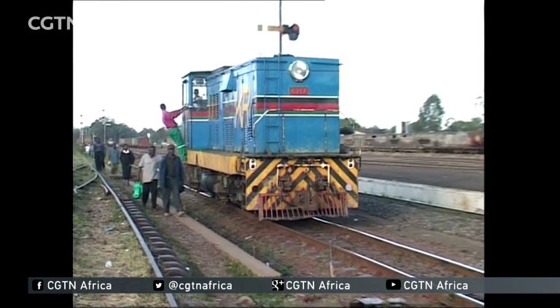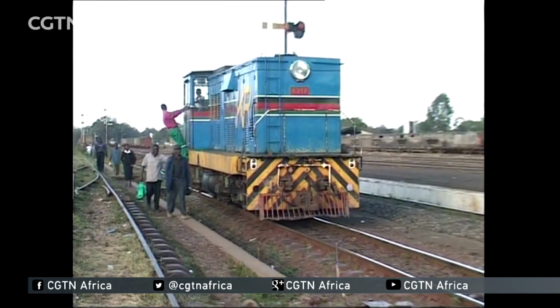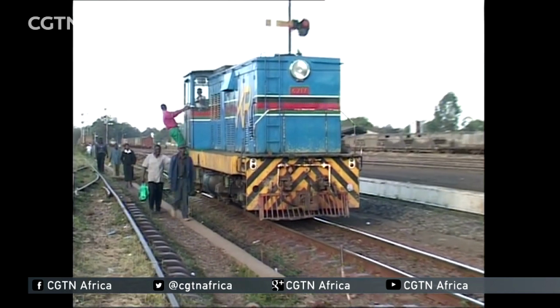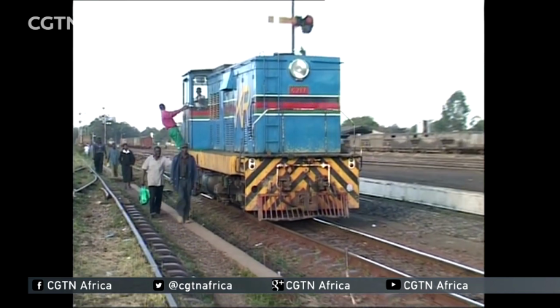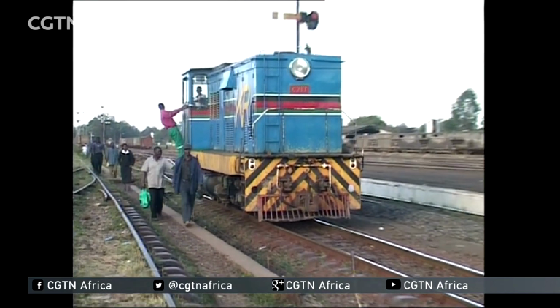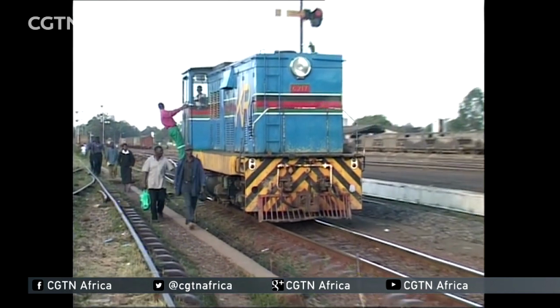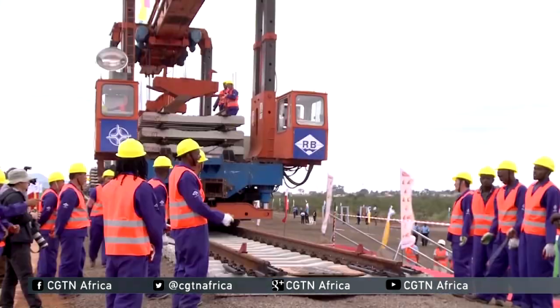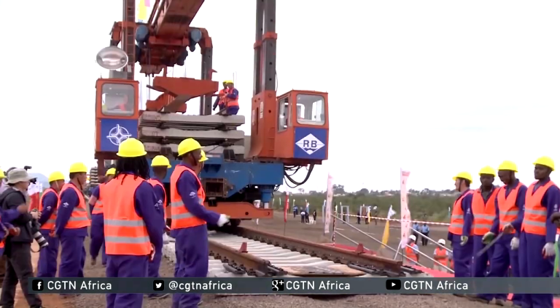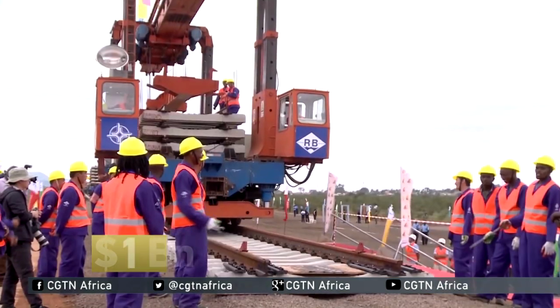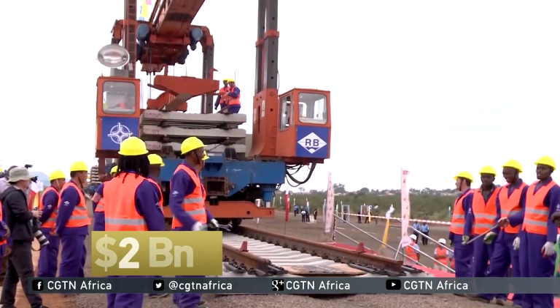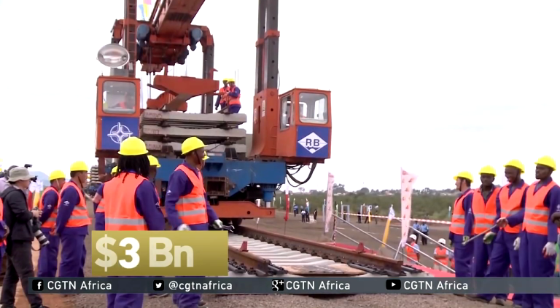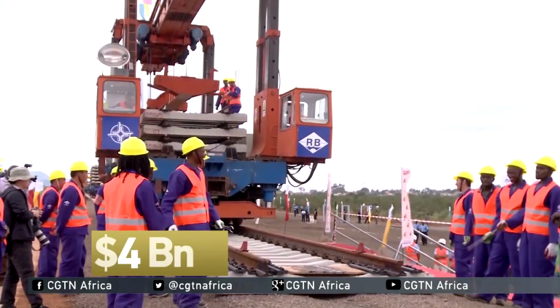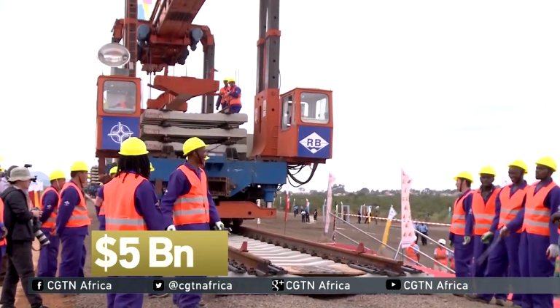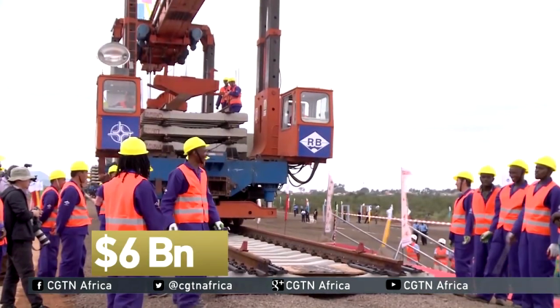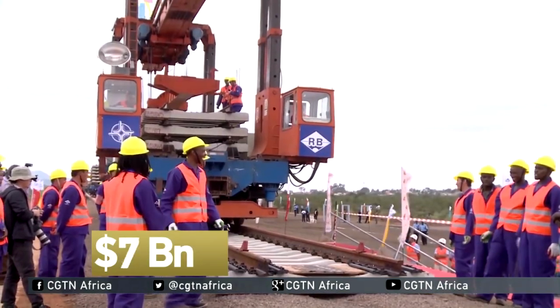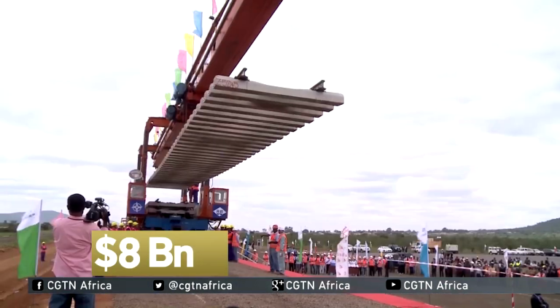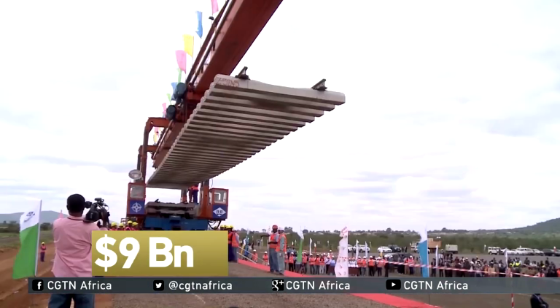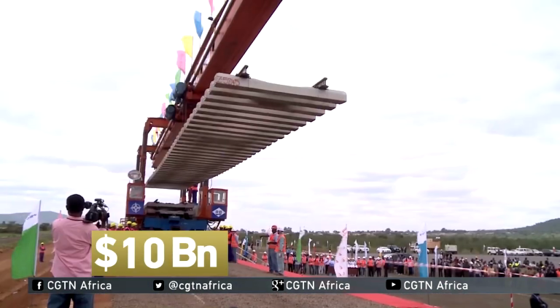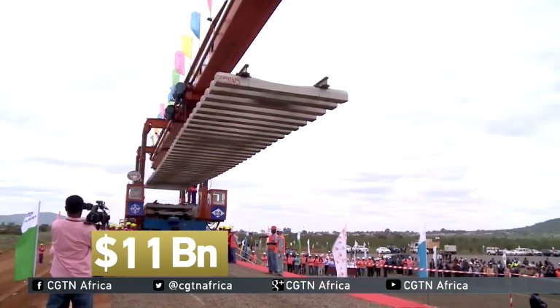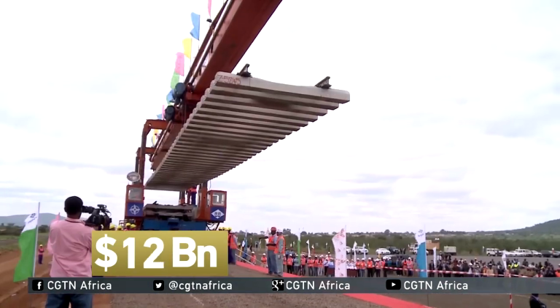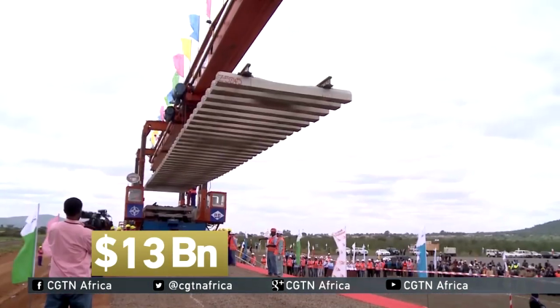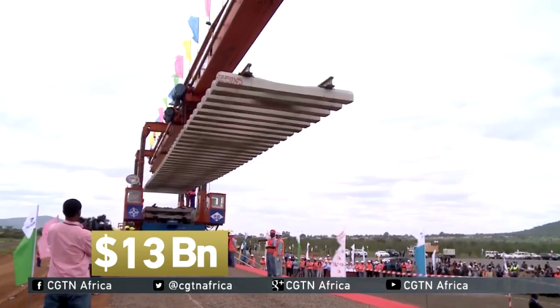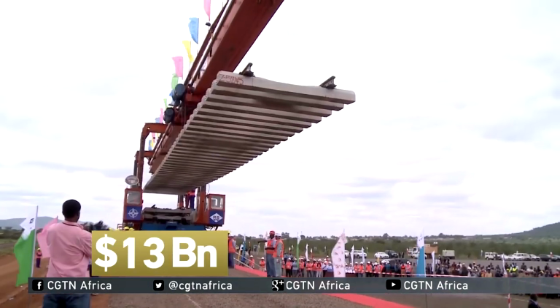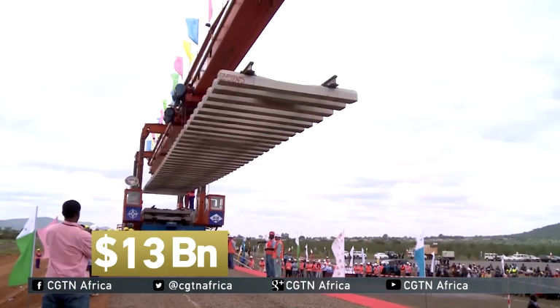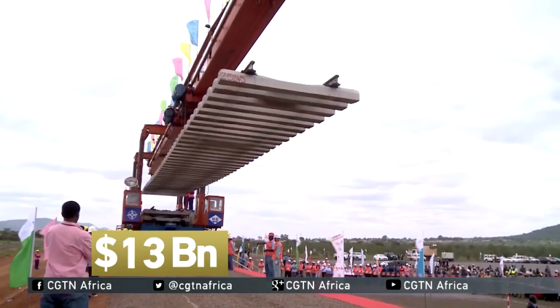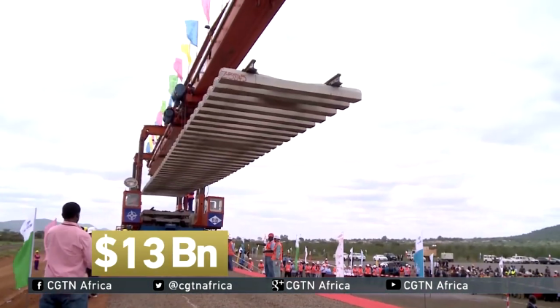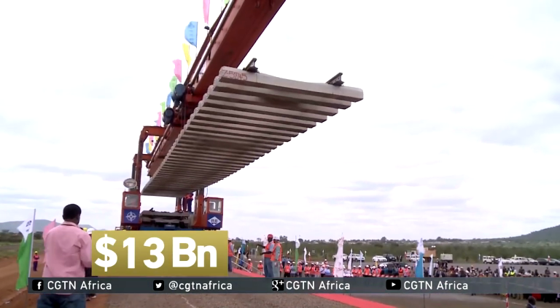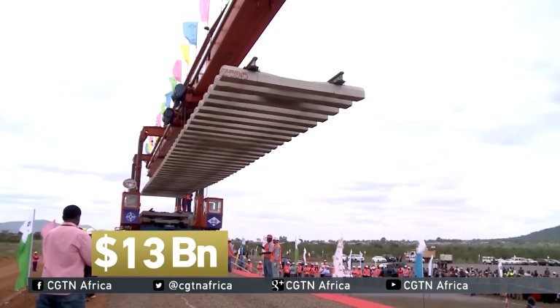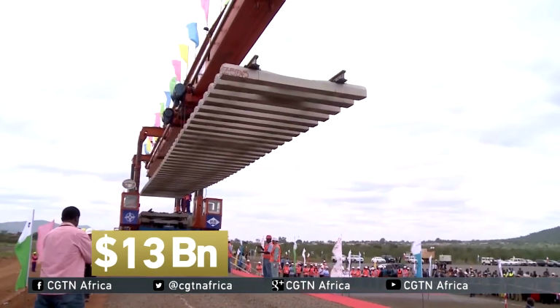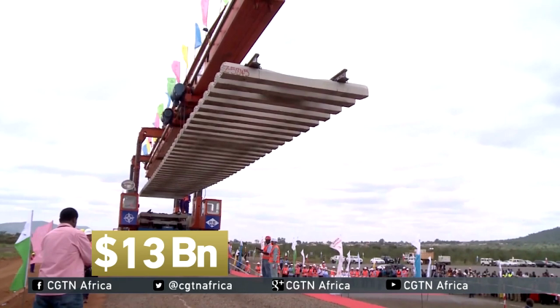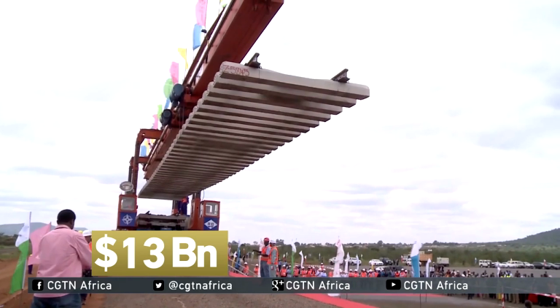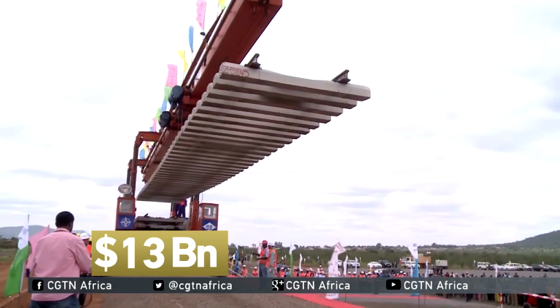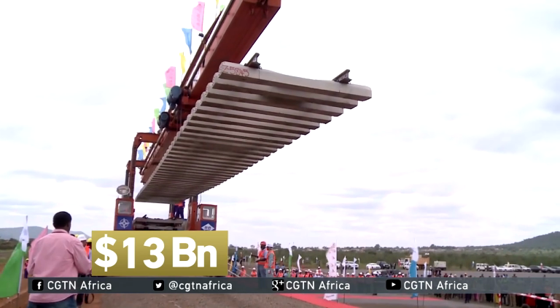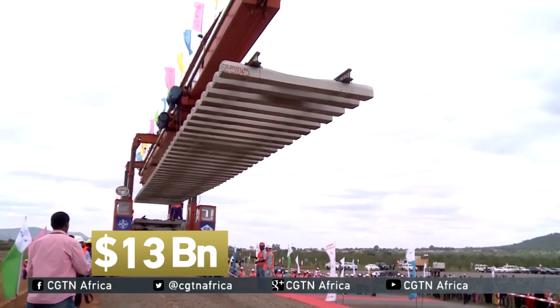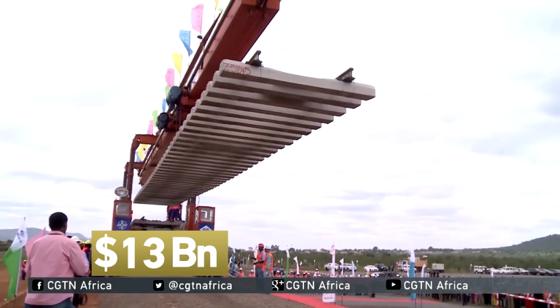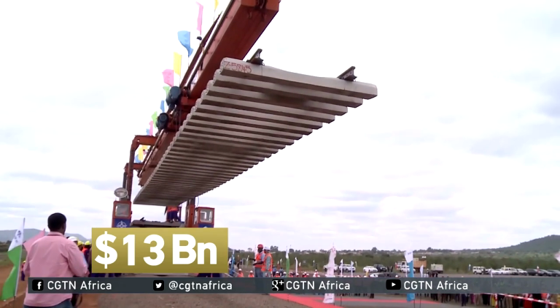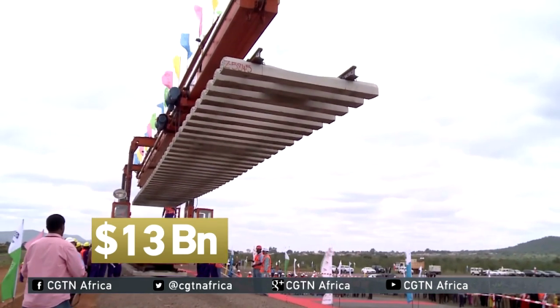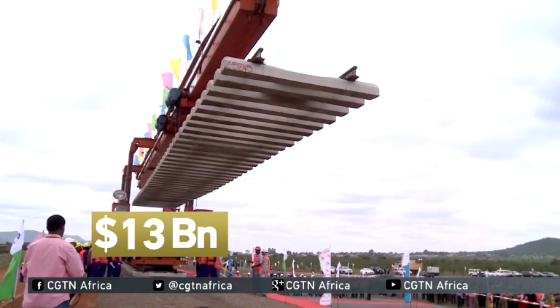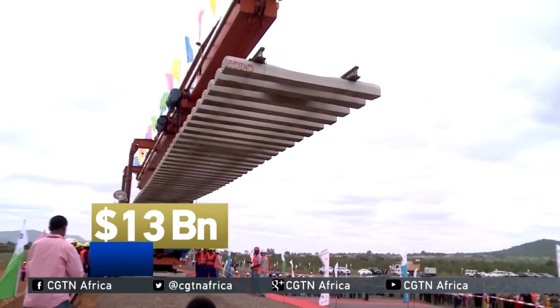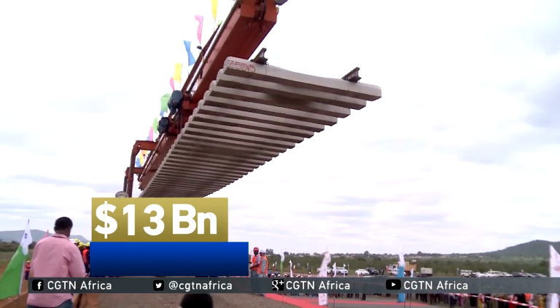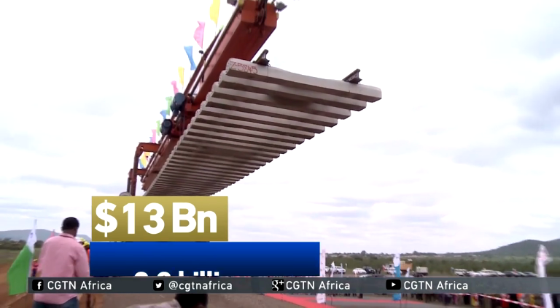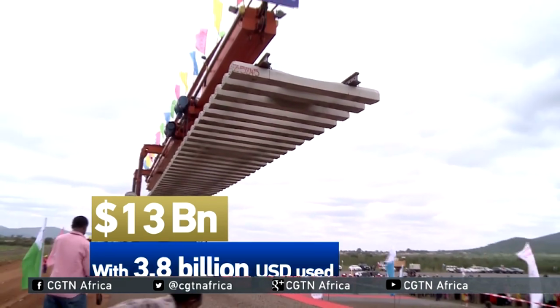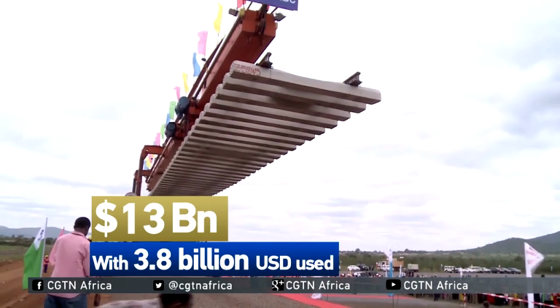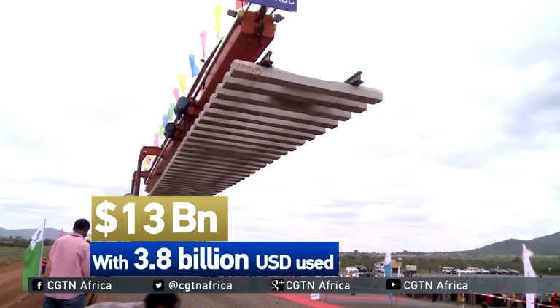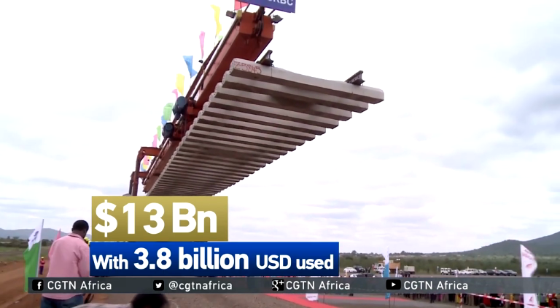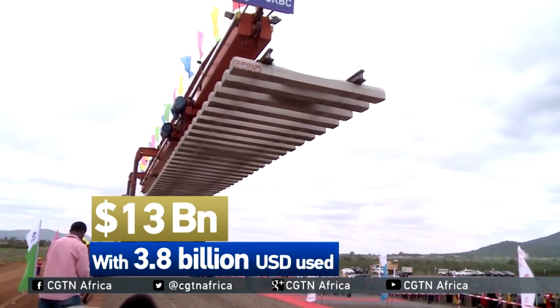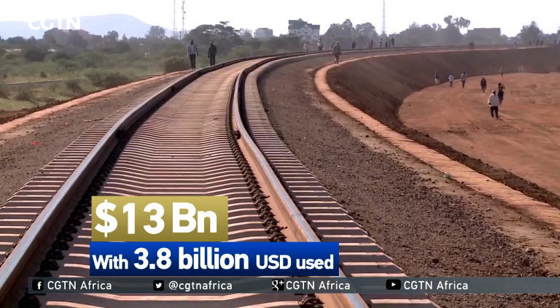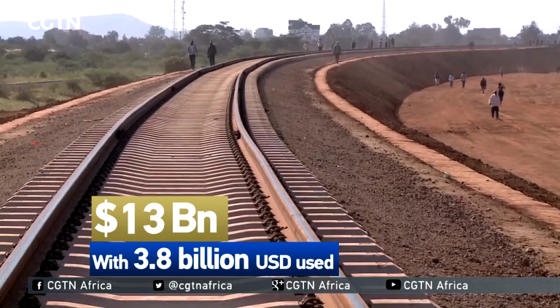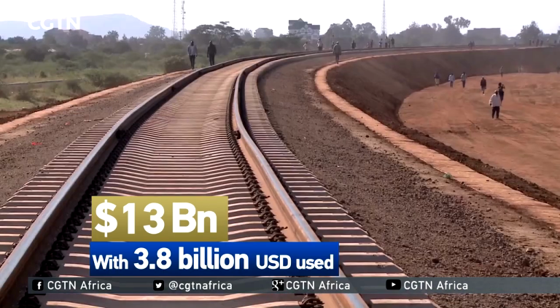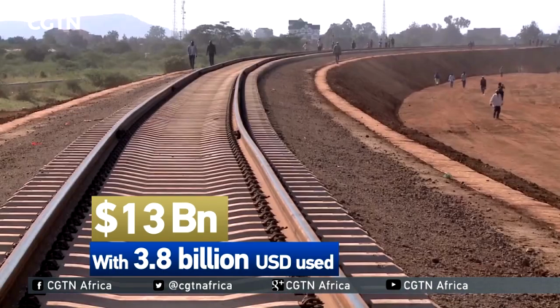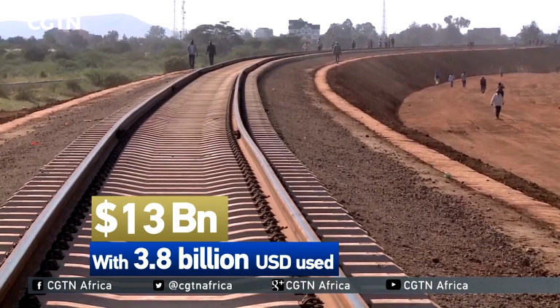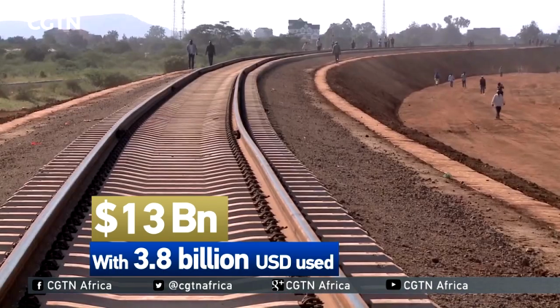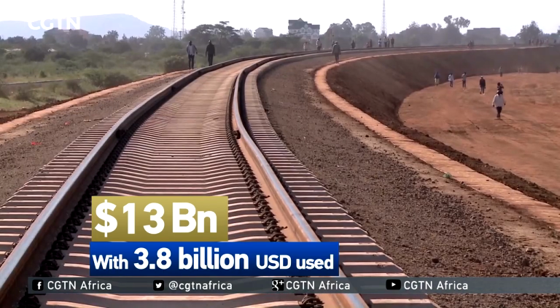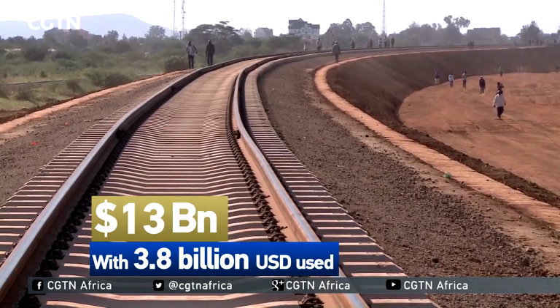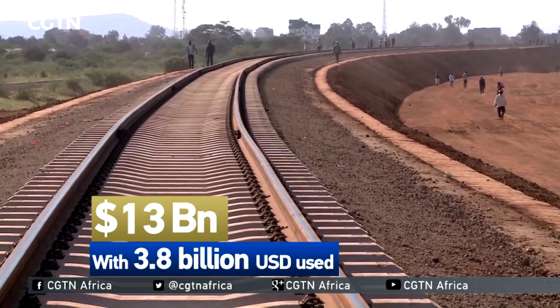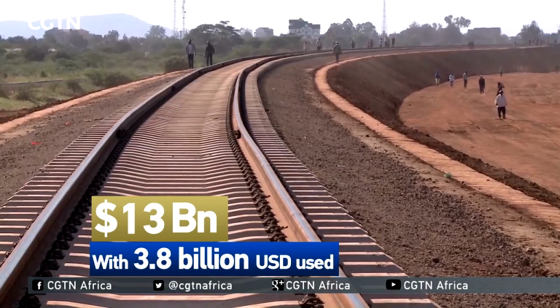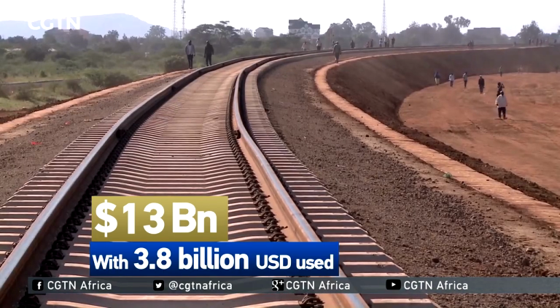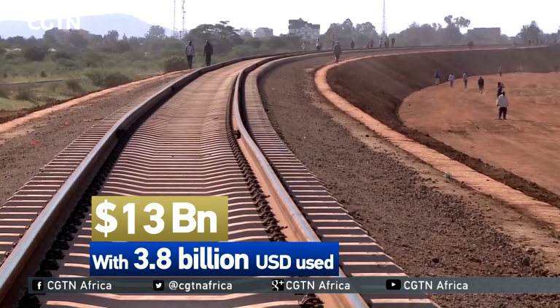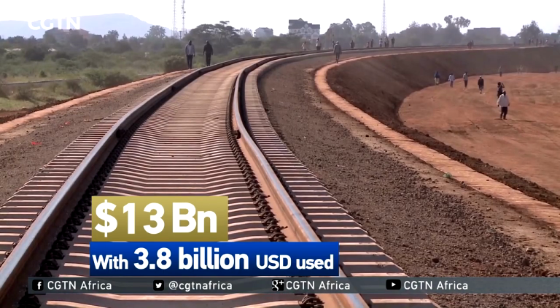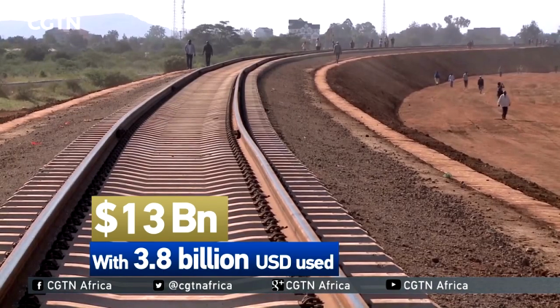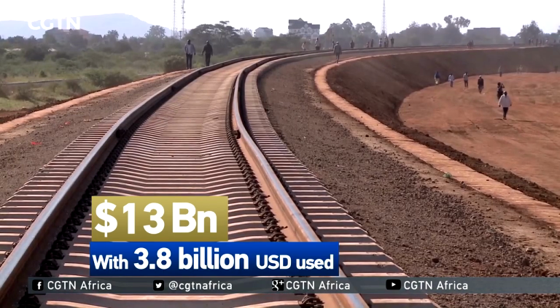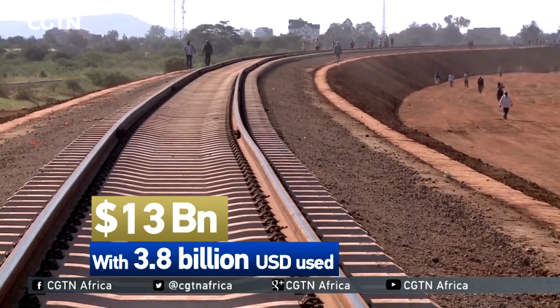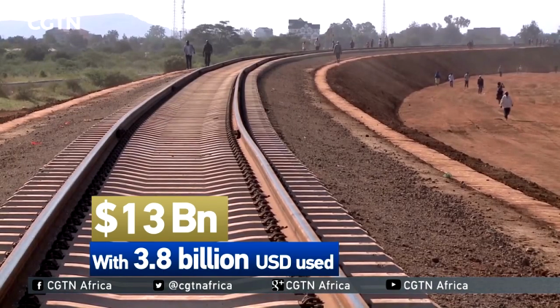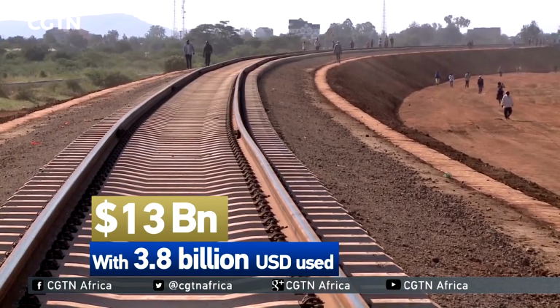The Chinese, on the other hand, financed three quarters of the mega-modern railway using approximately $3.8 billion so far.